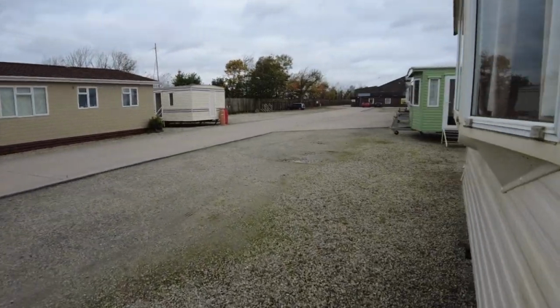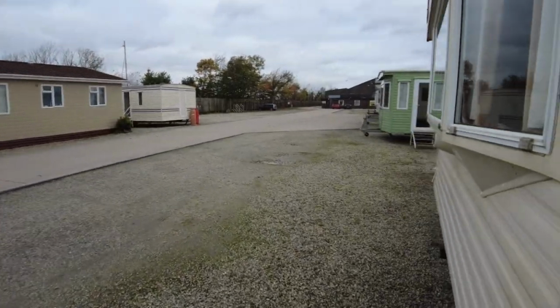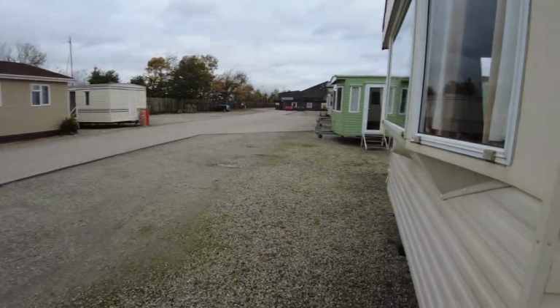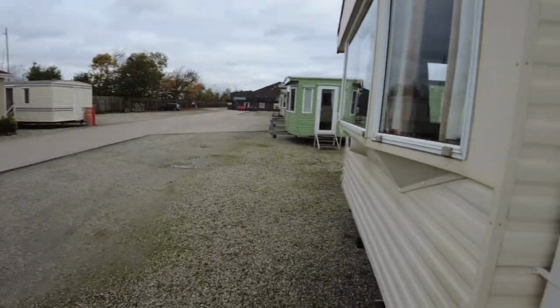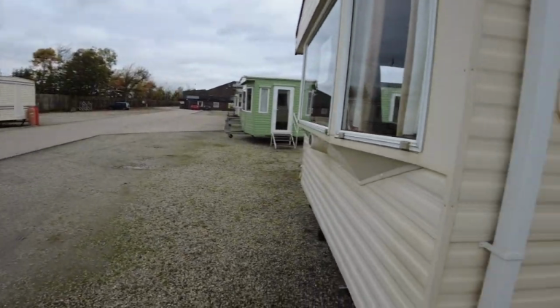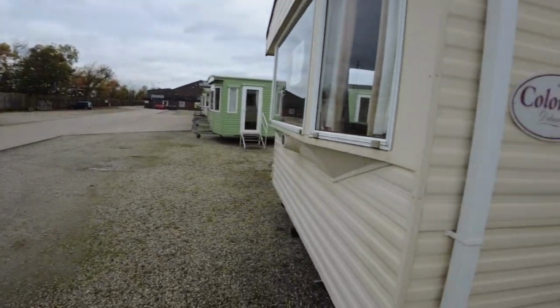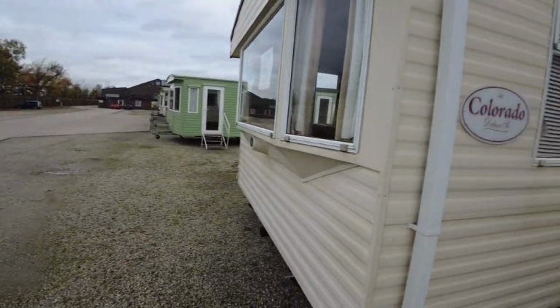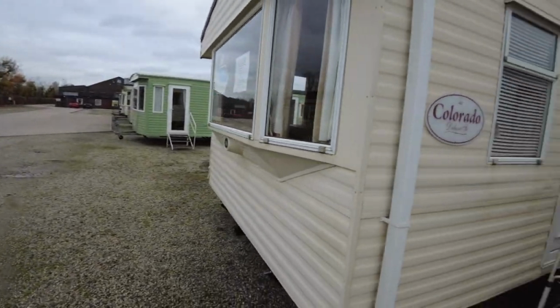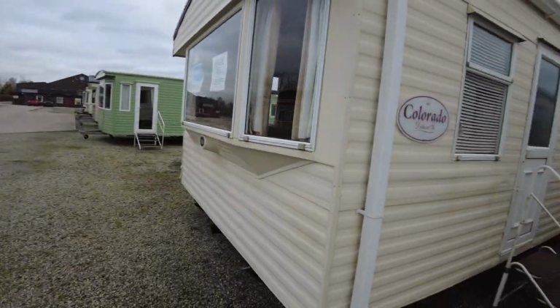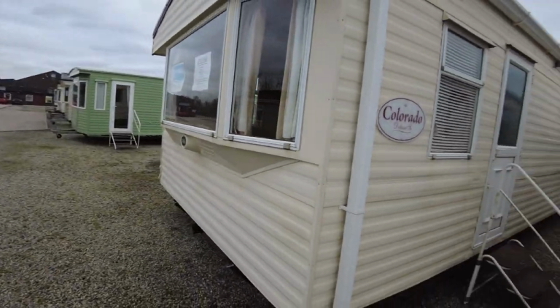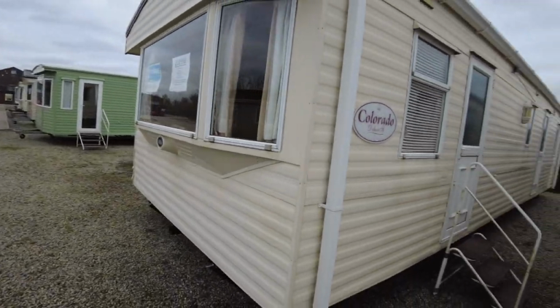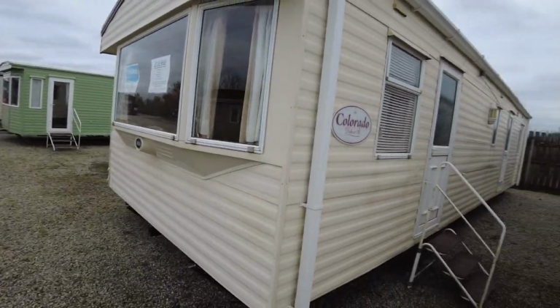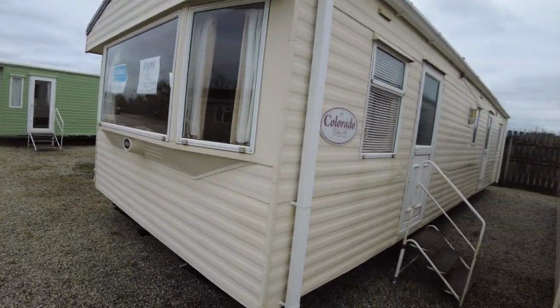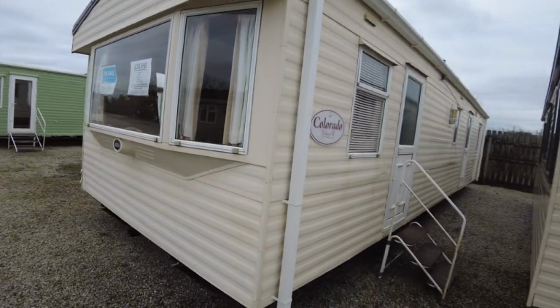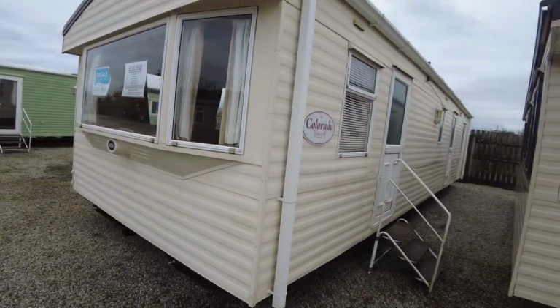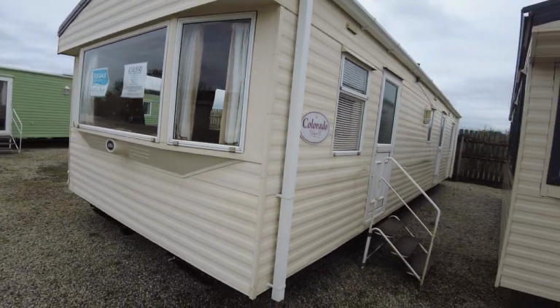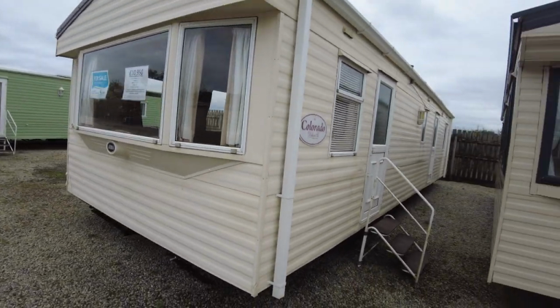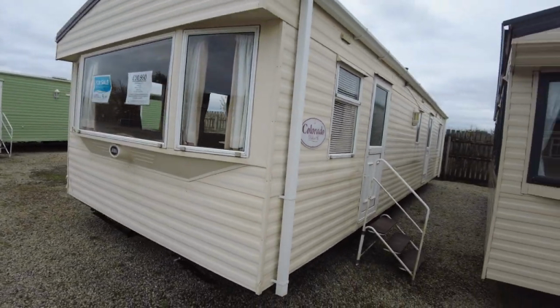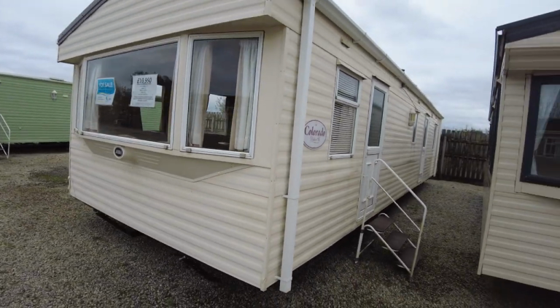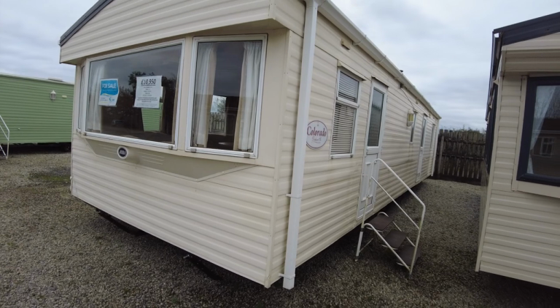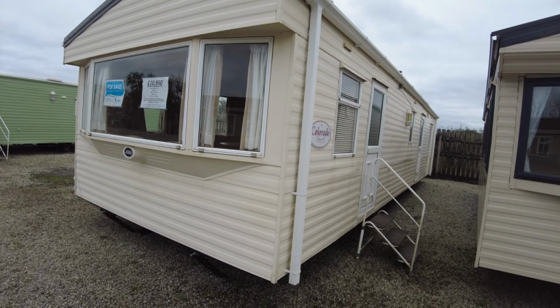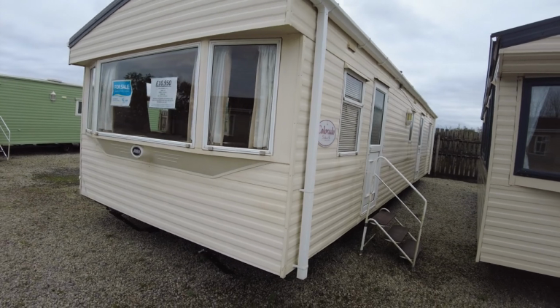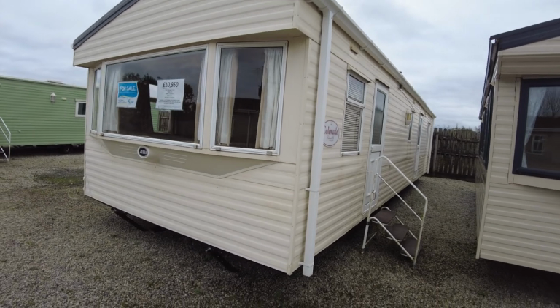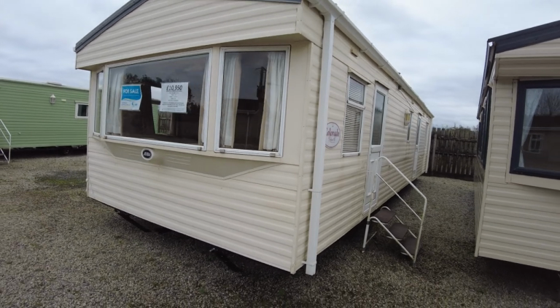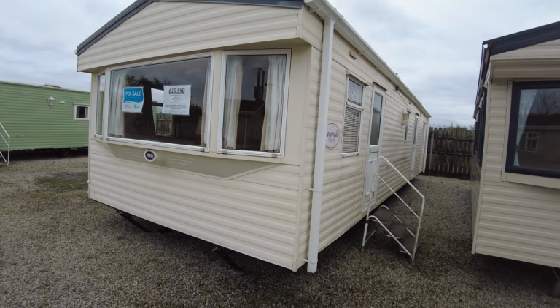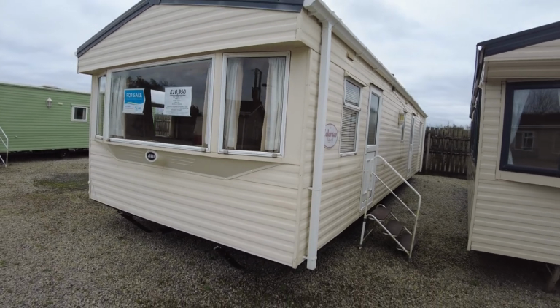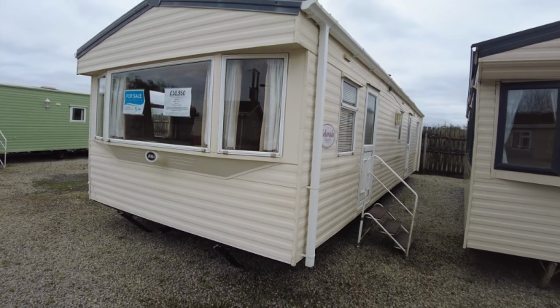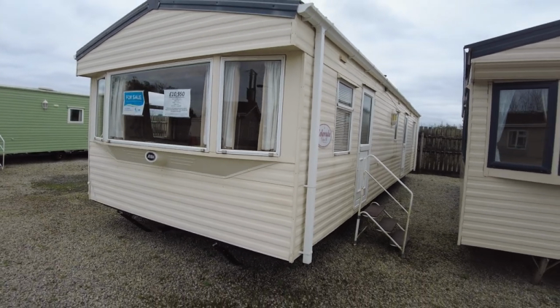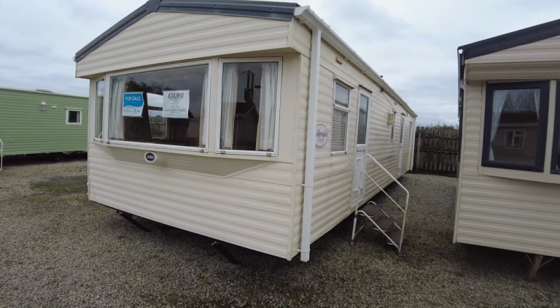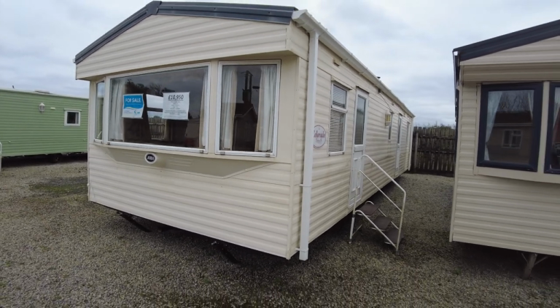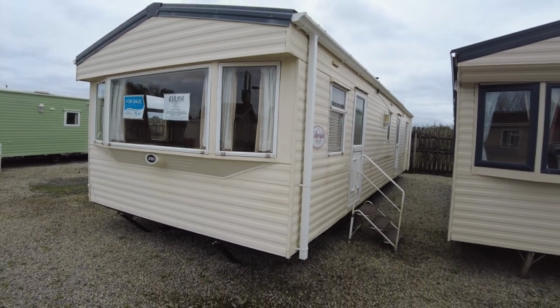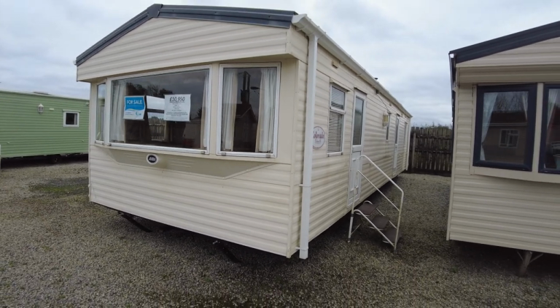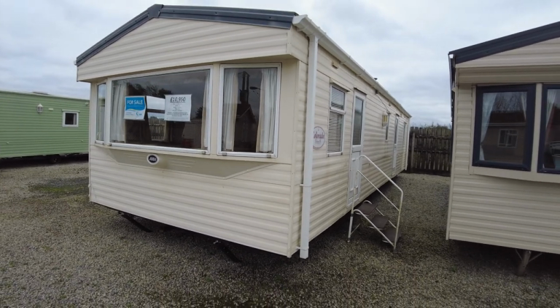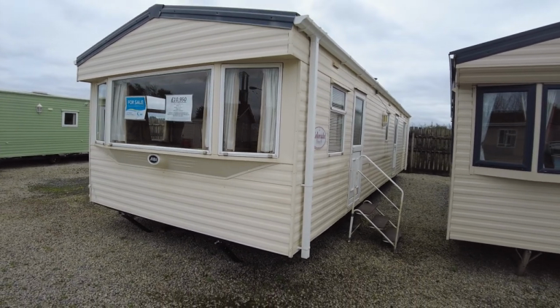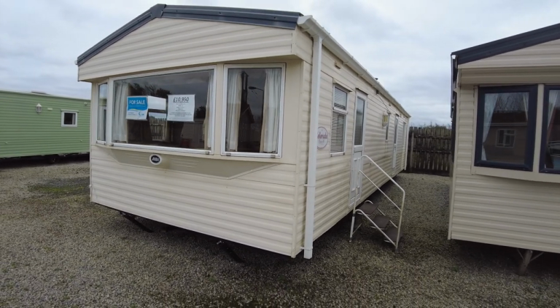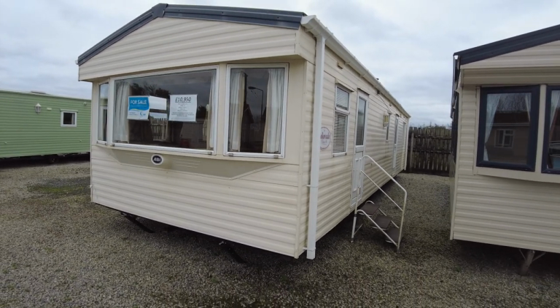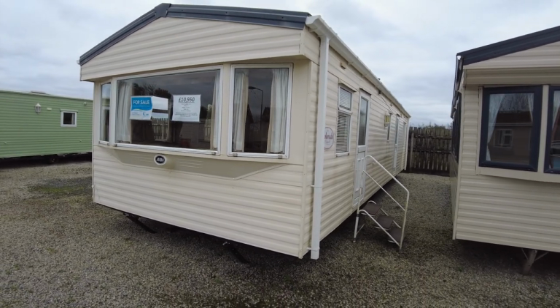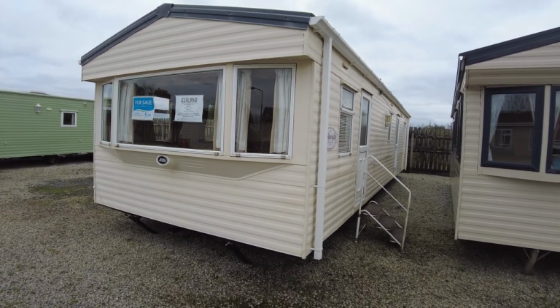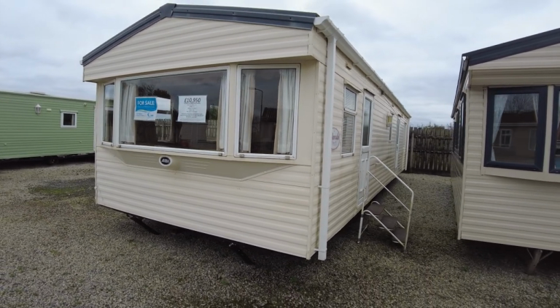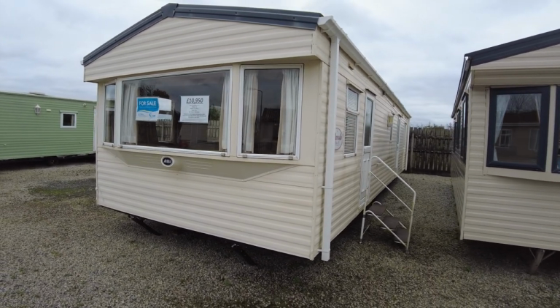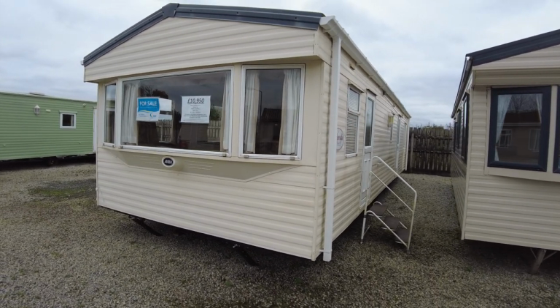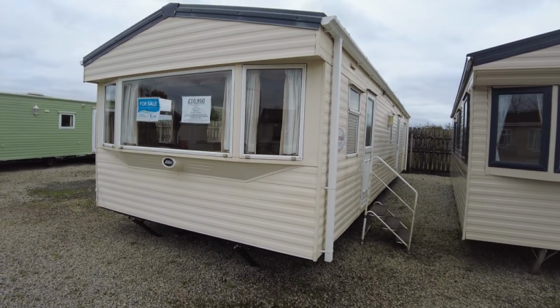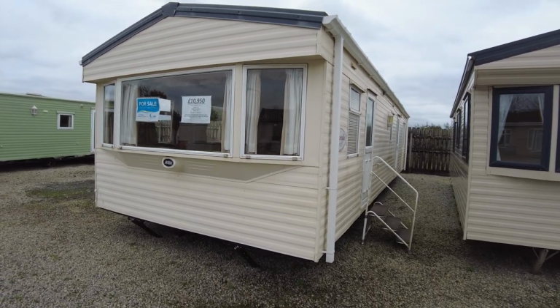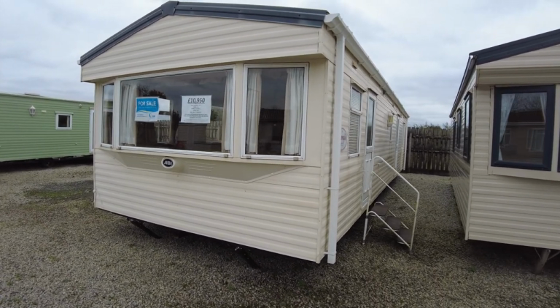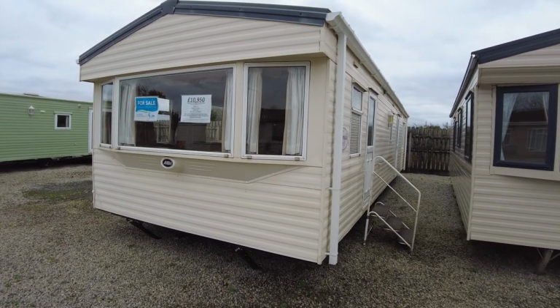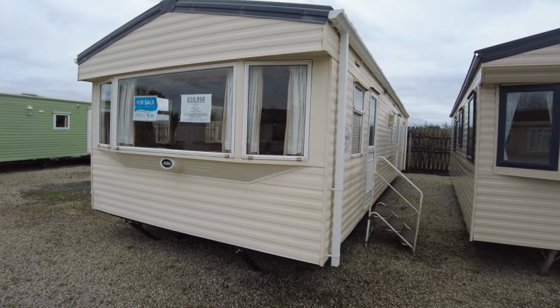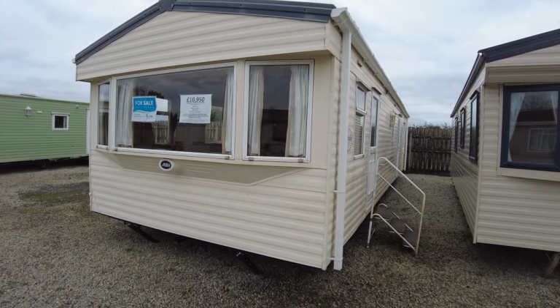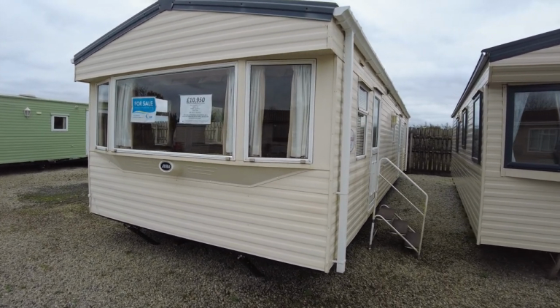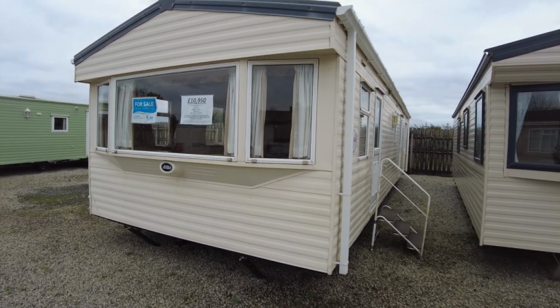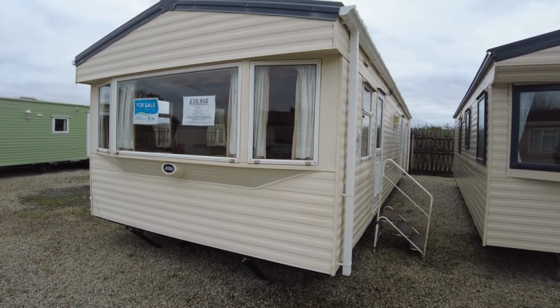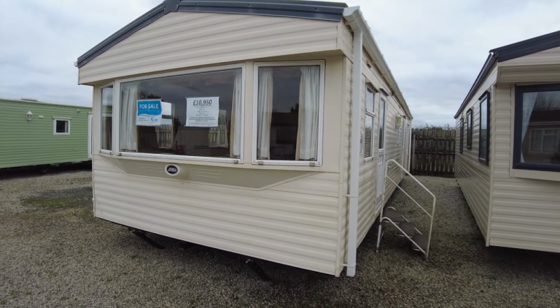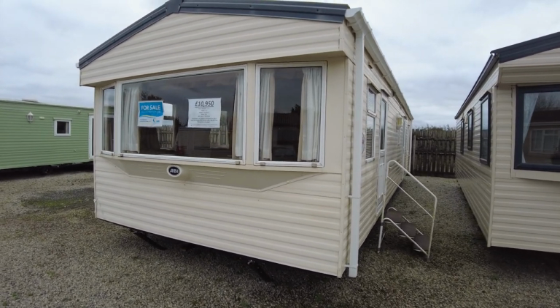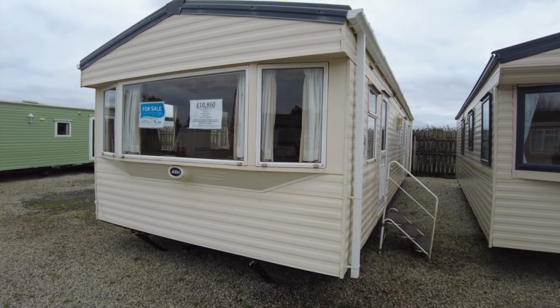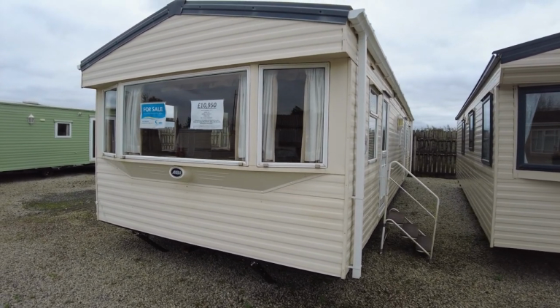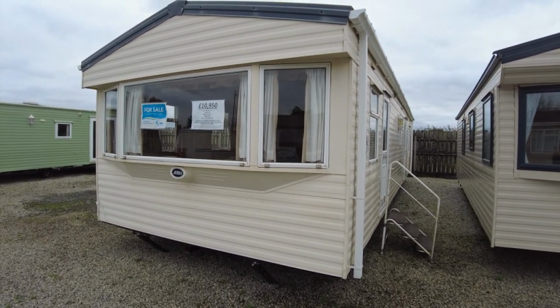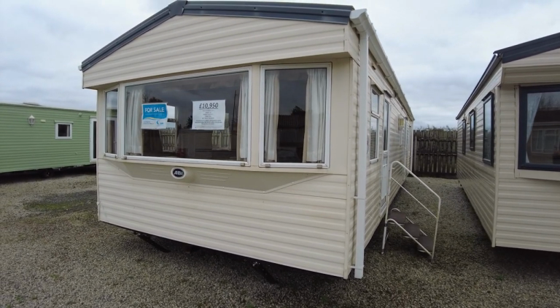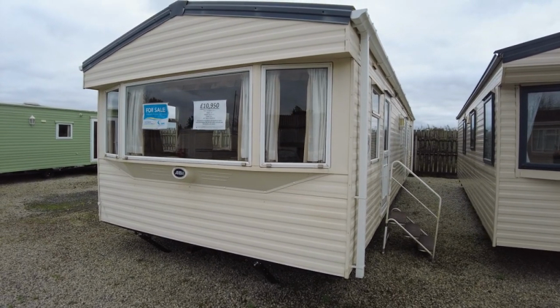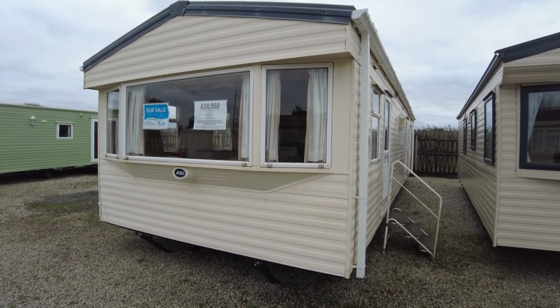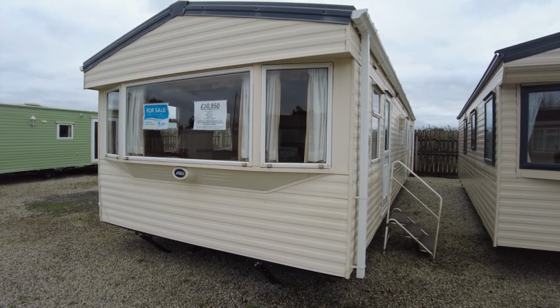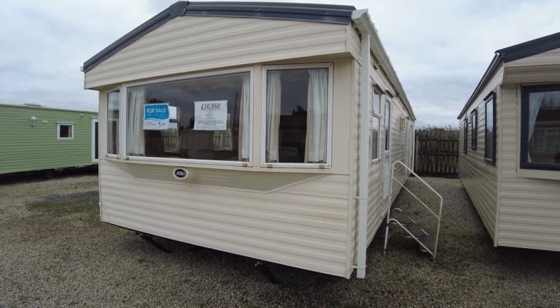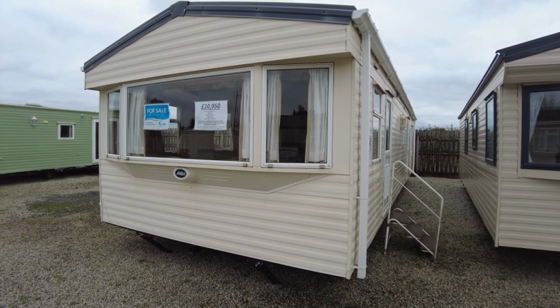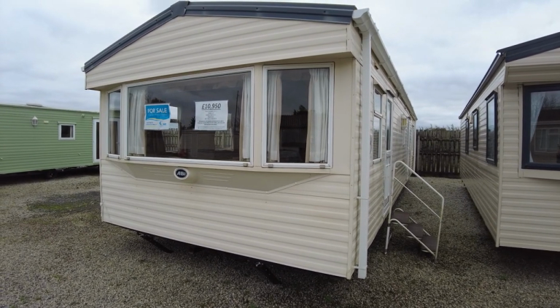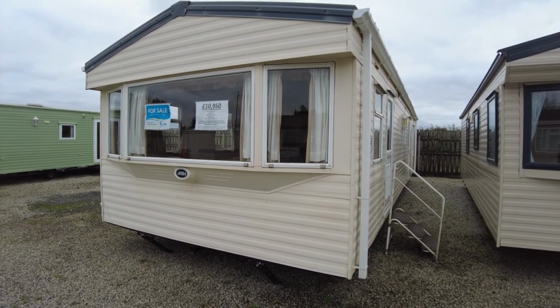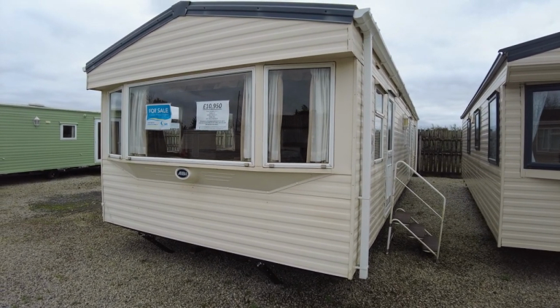So this is our ABI Colorado 36 by 12, three-bed, 2006. There we are.